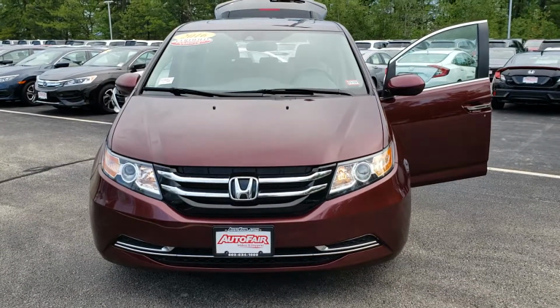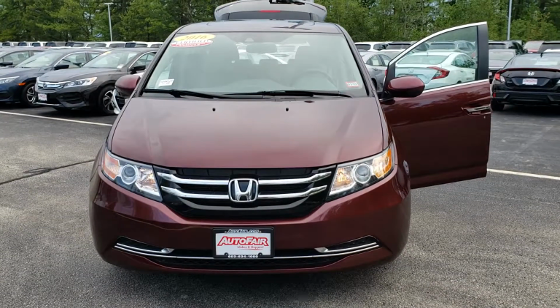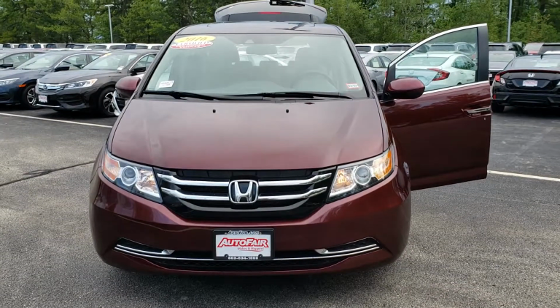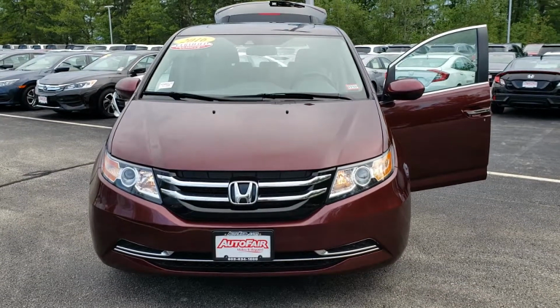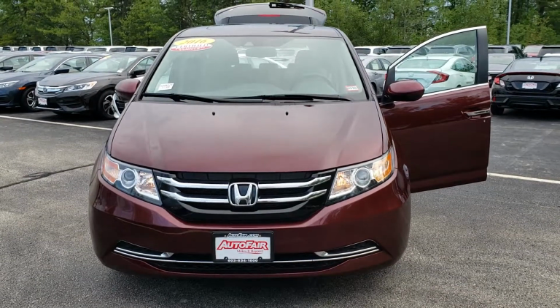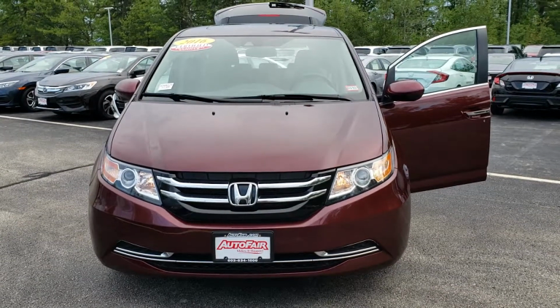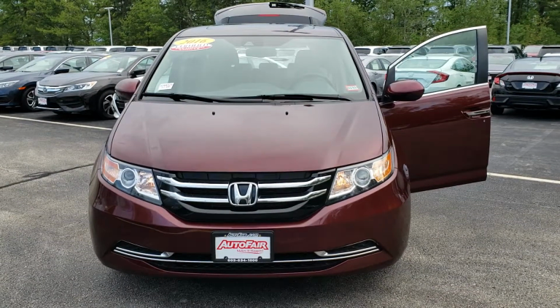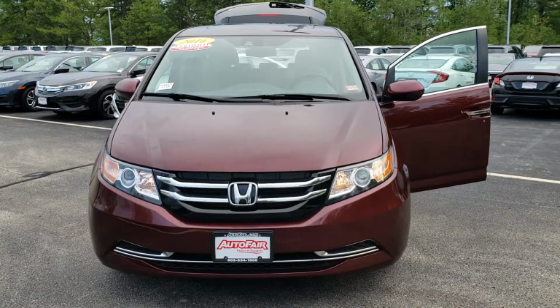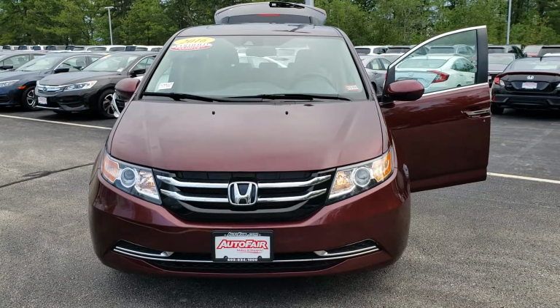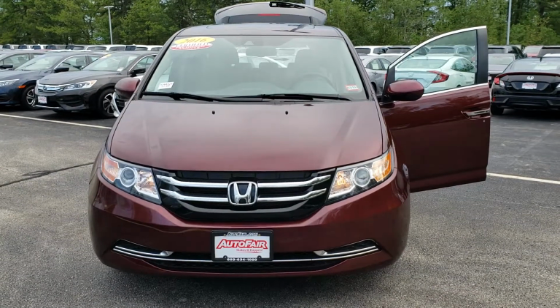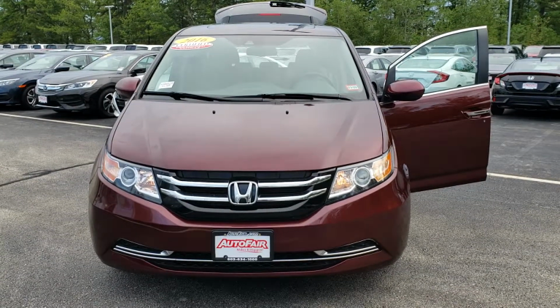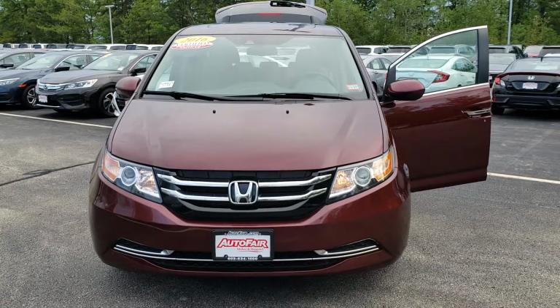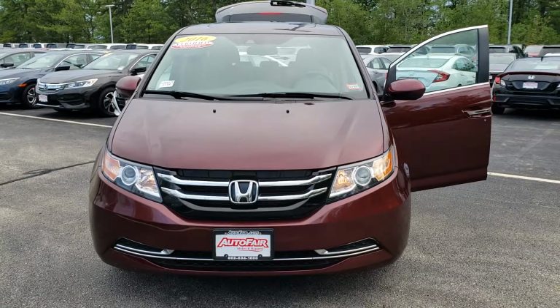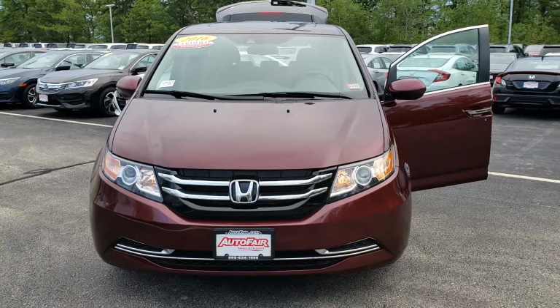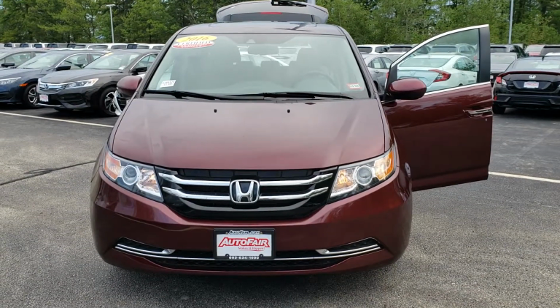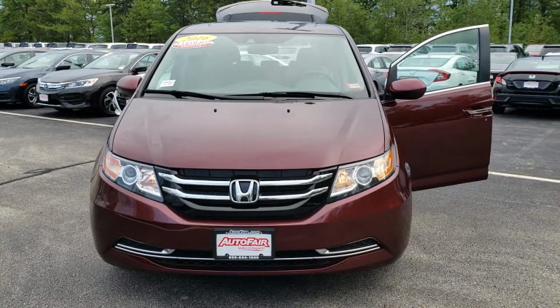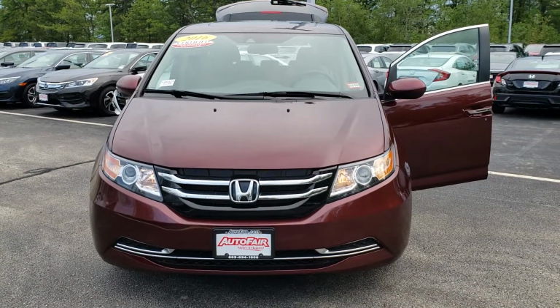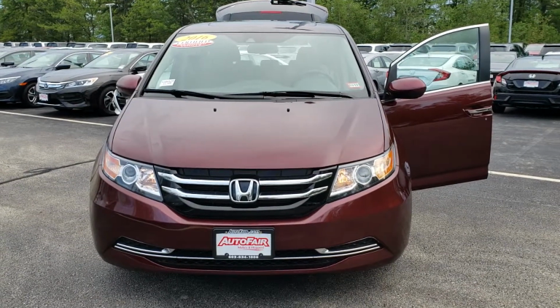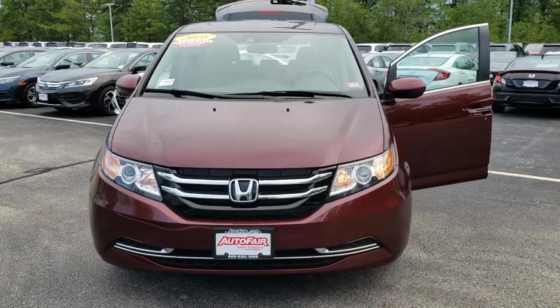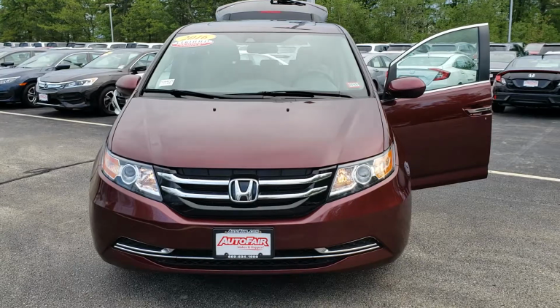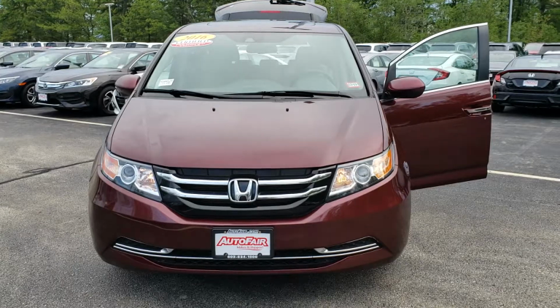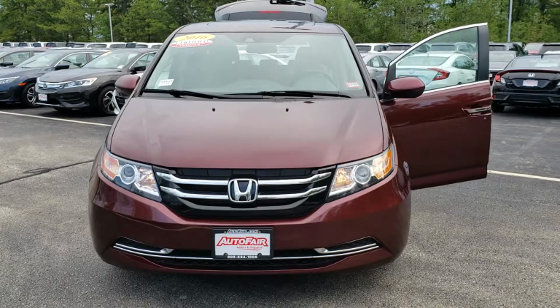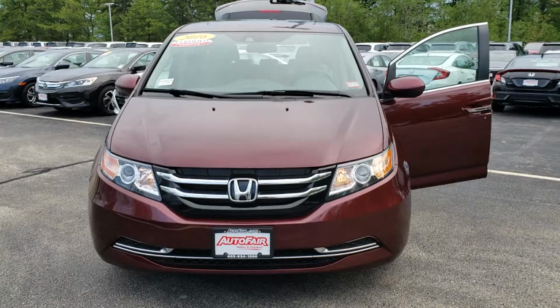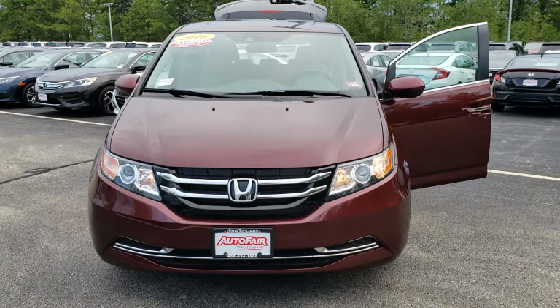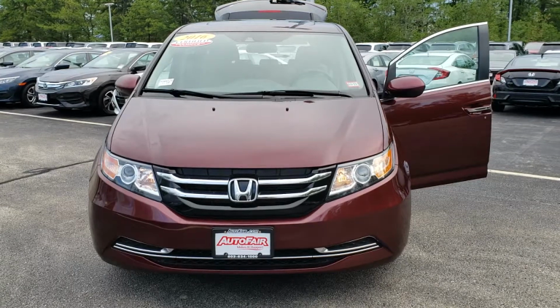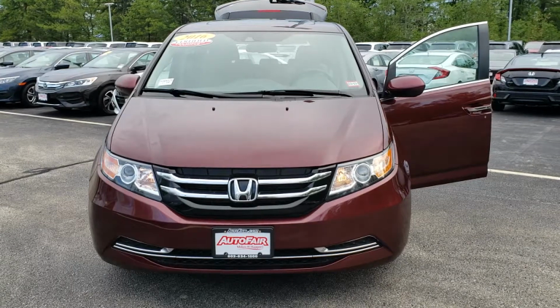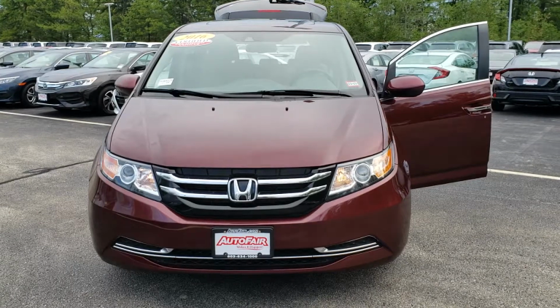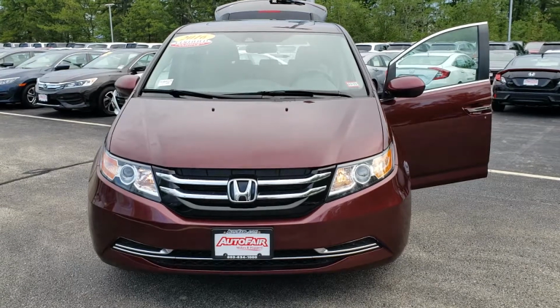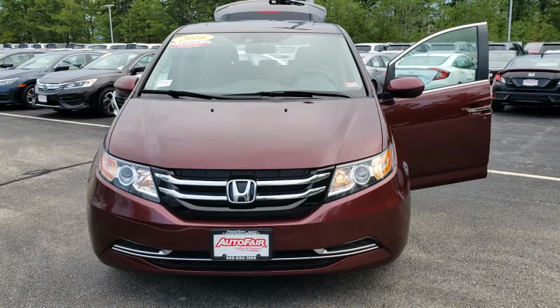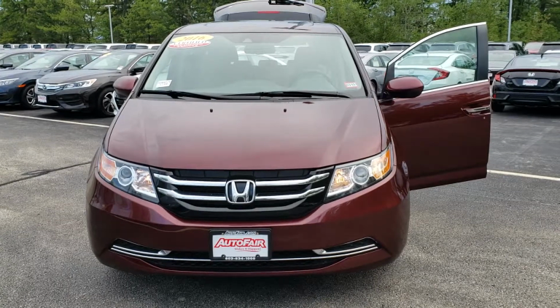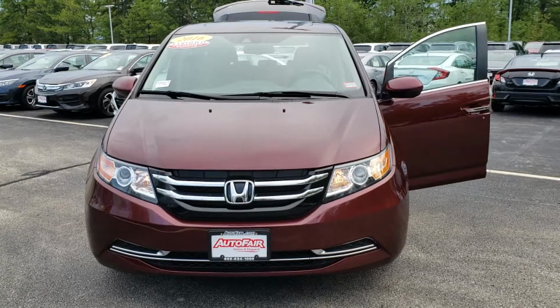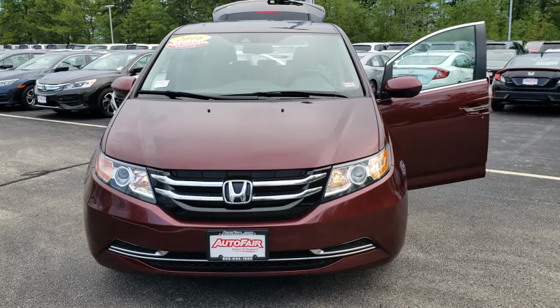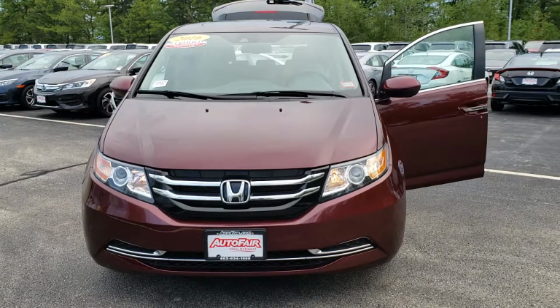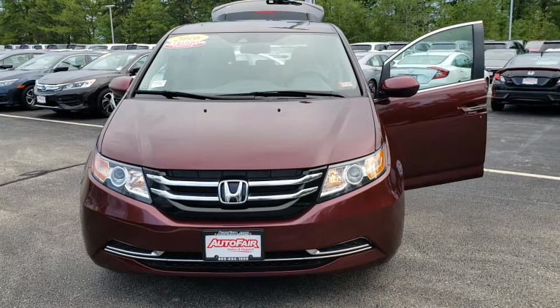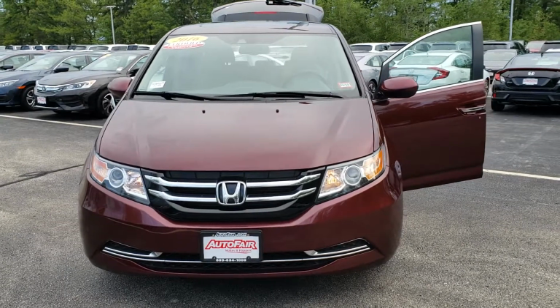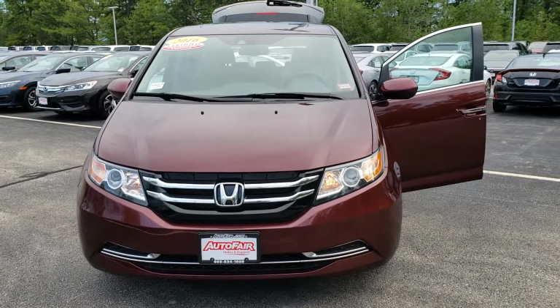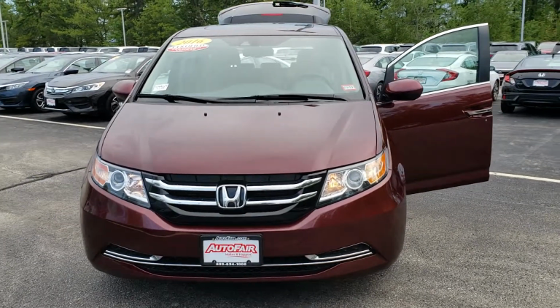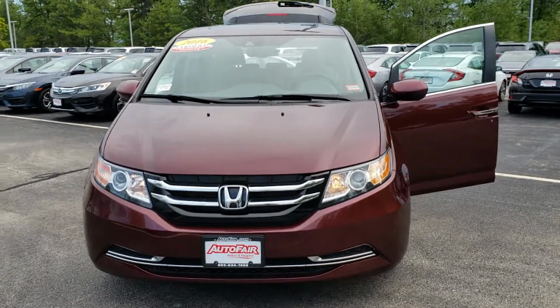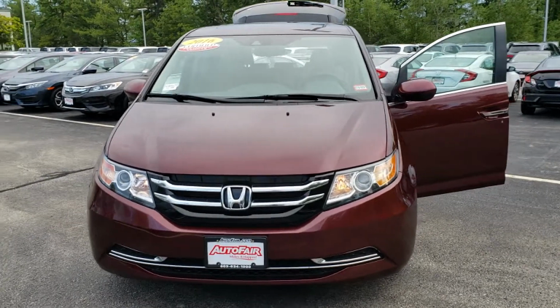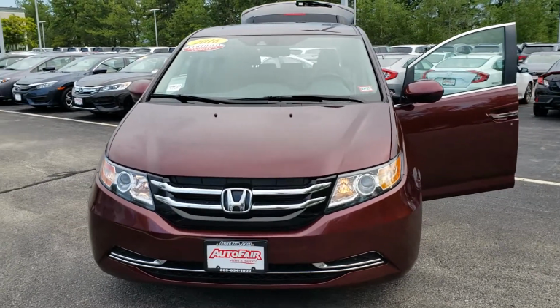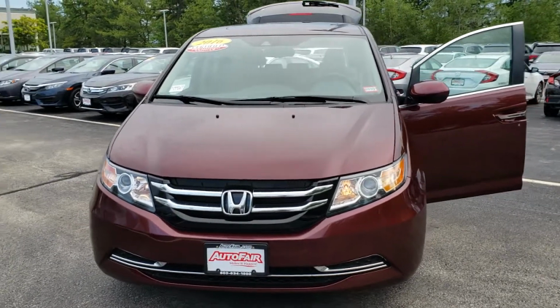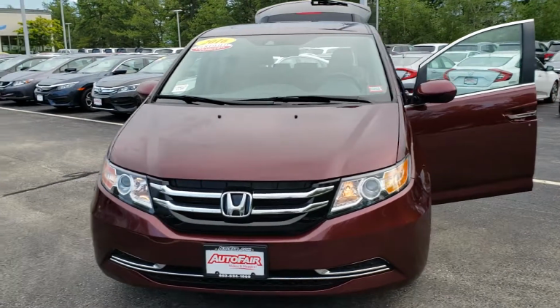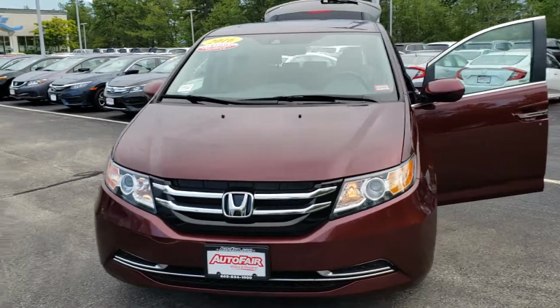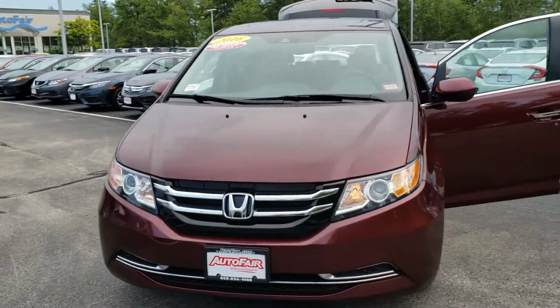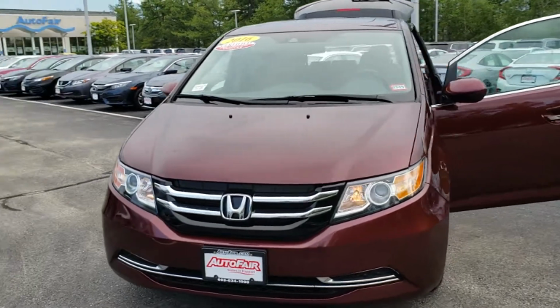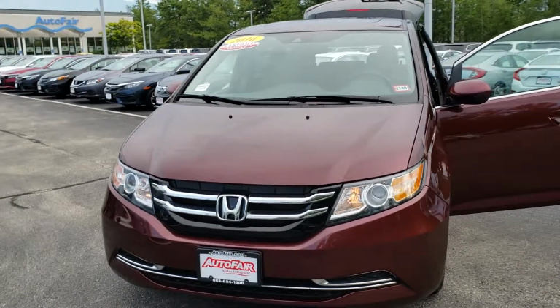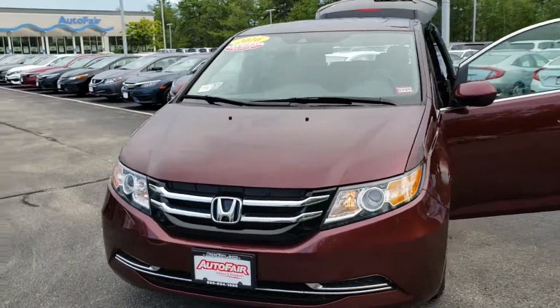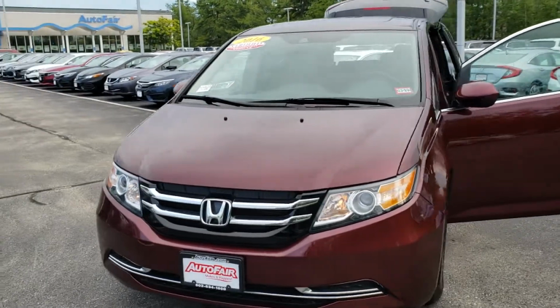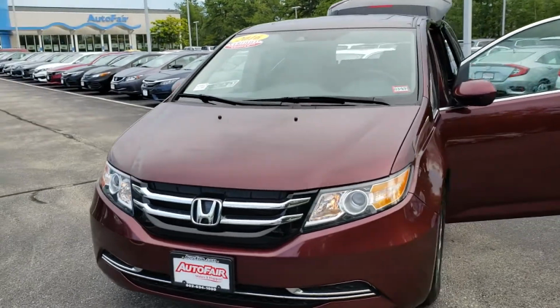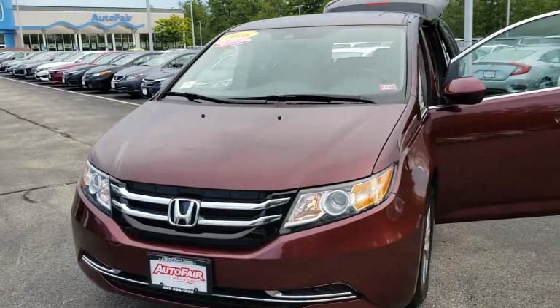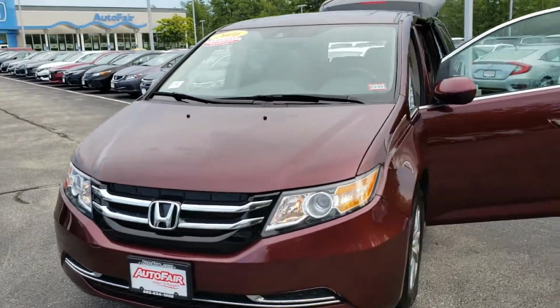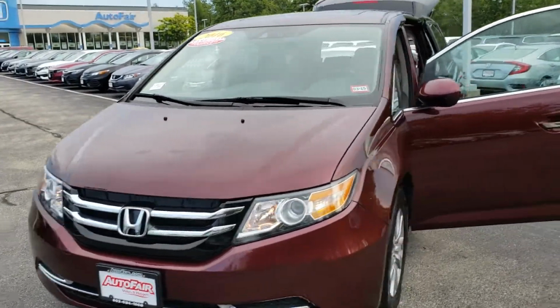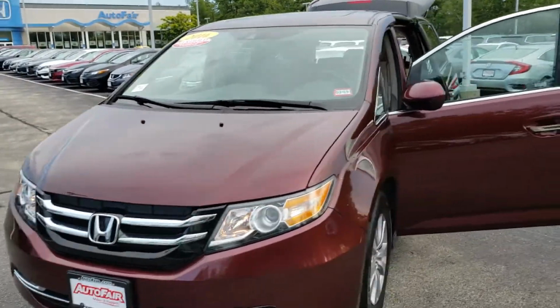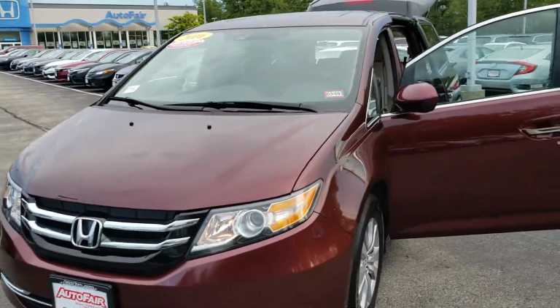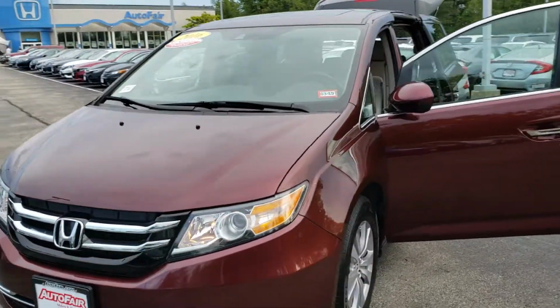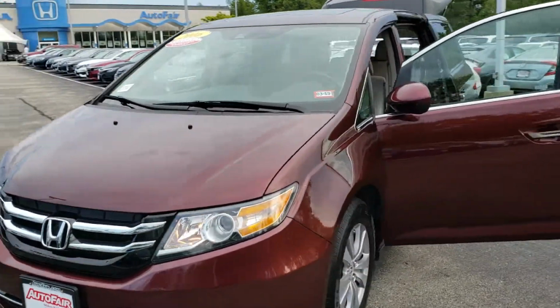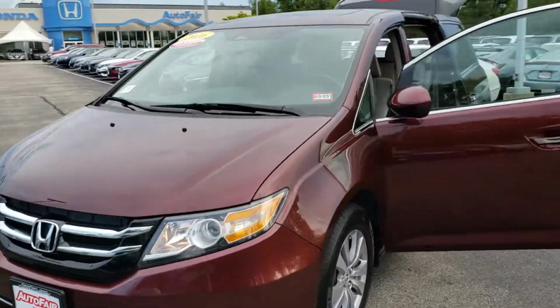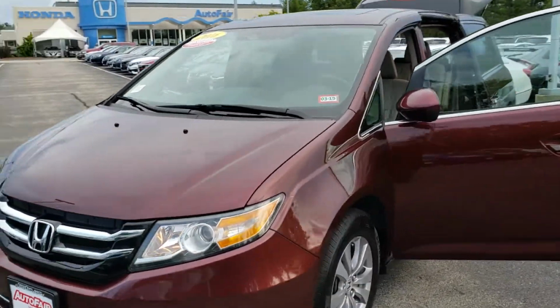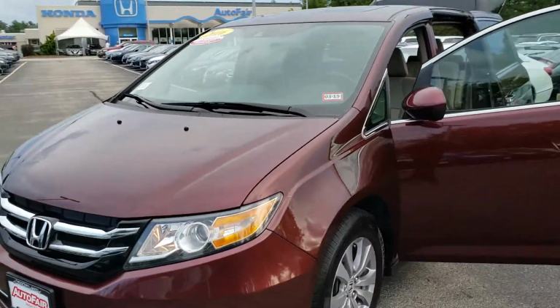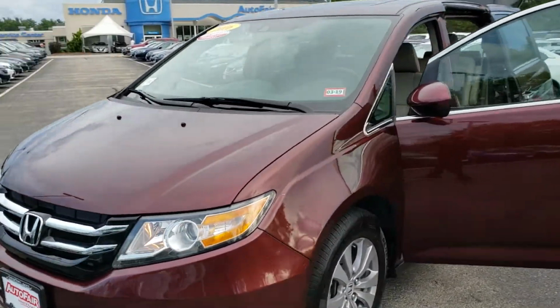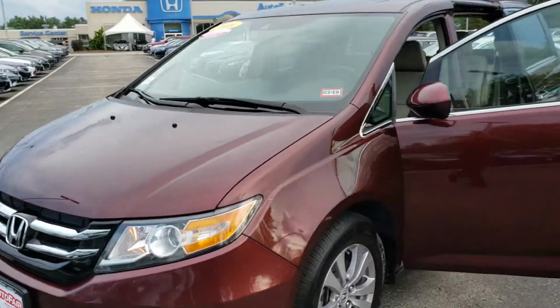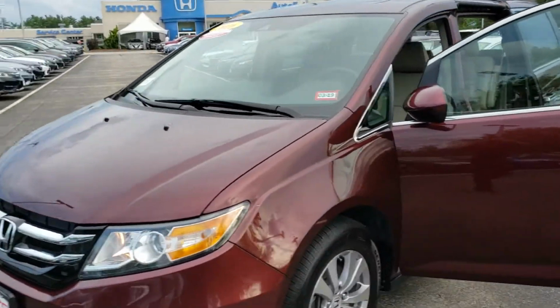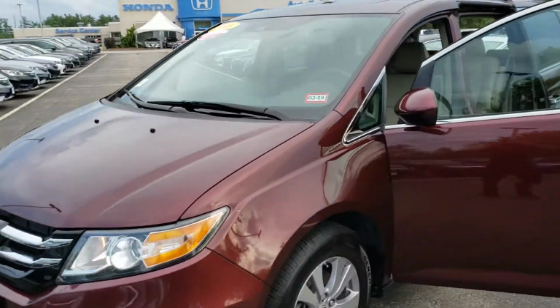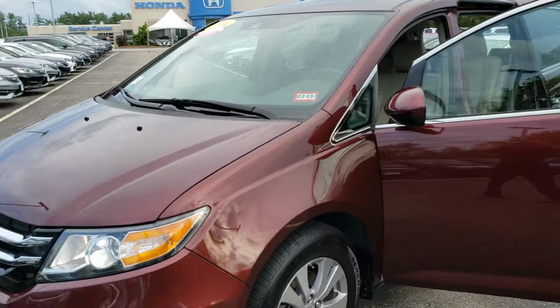Hi Melissa, it's Kevin from AutoFair Honda. I just wanted to shoot you a video of the Odyssey that you're interested in.